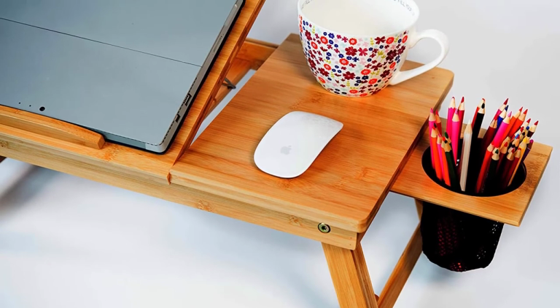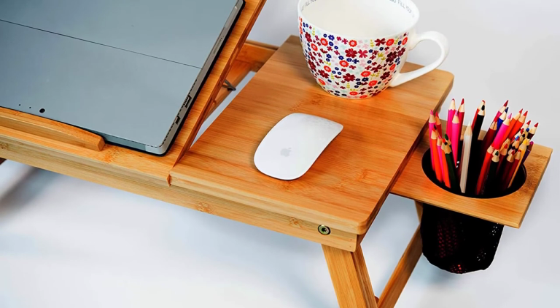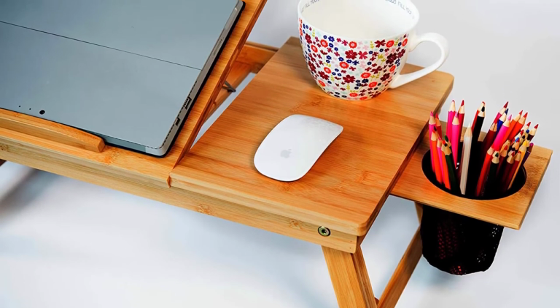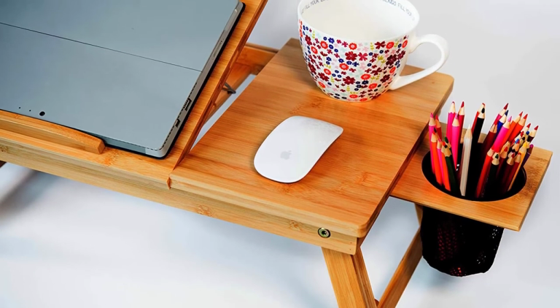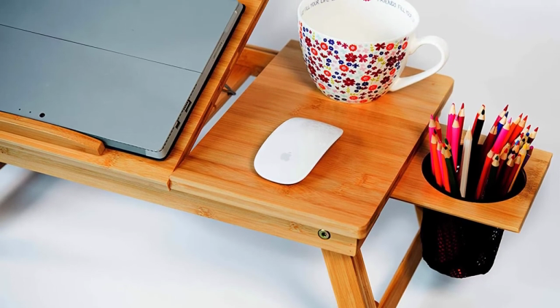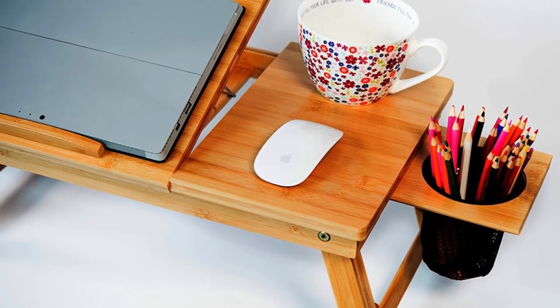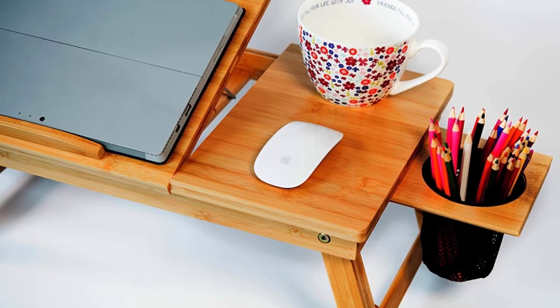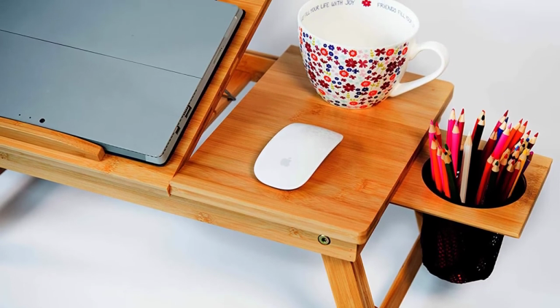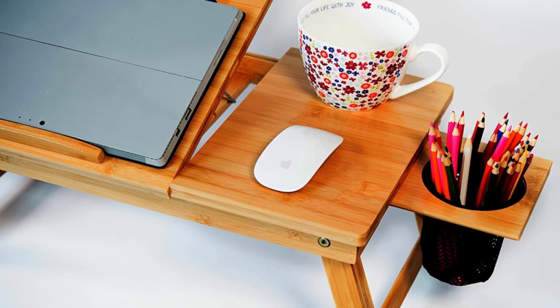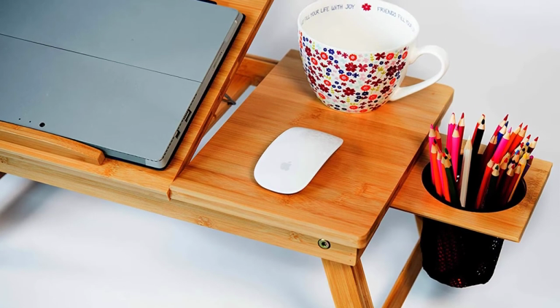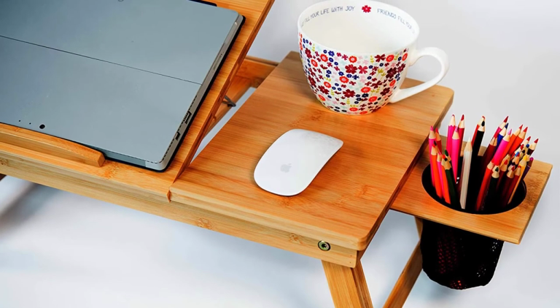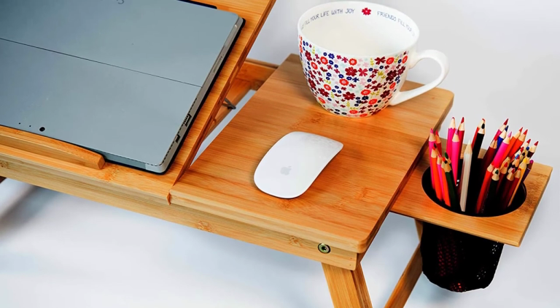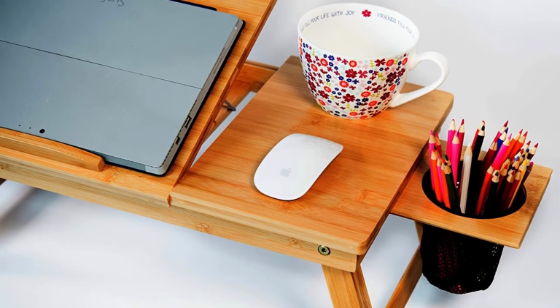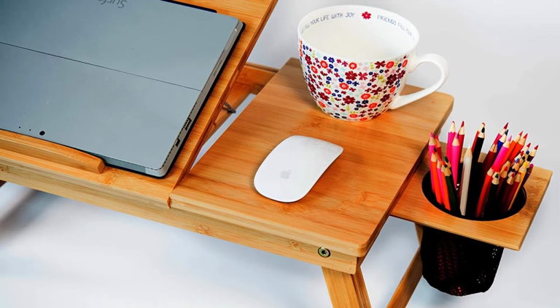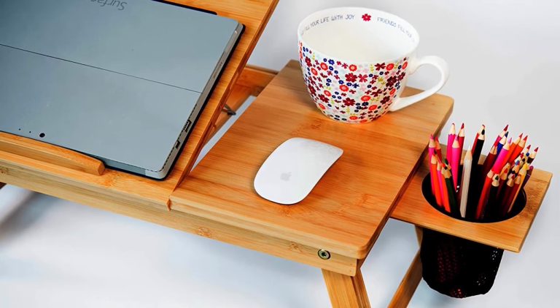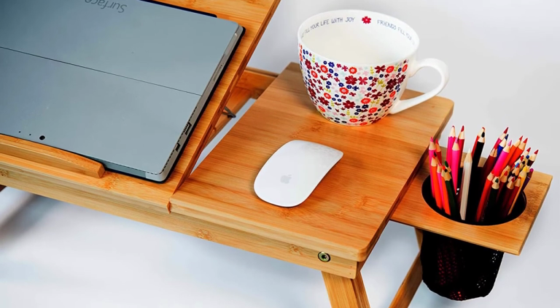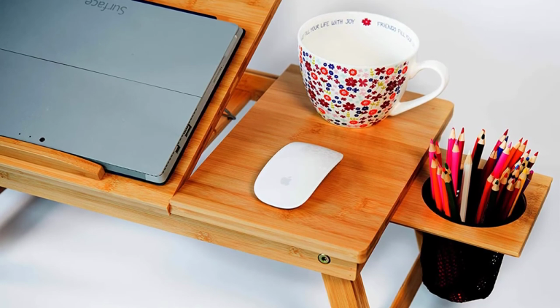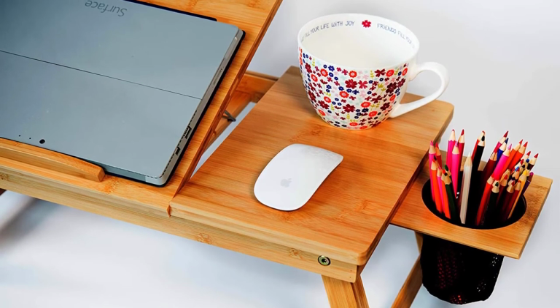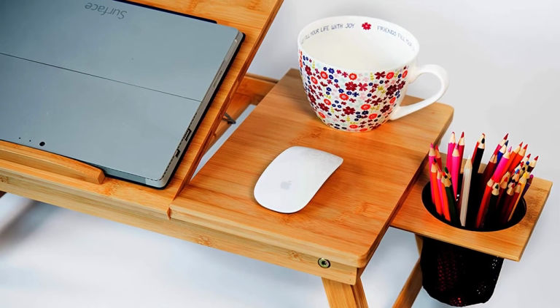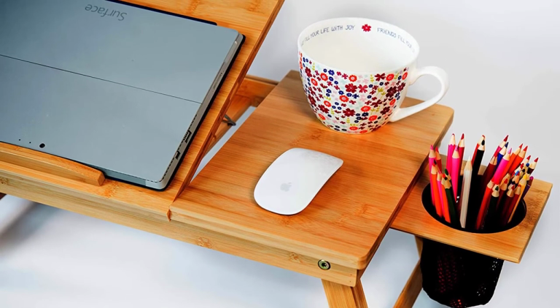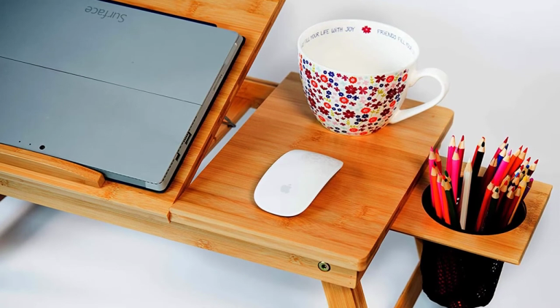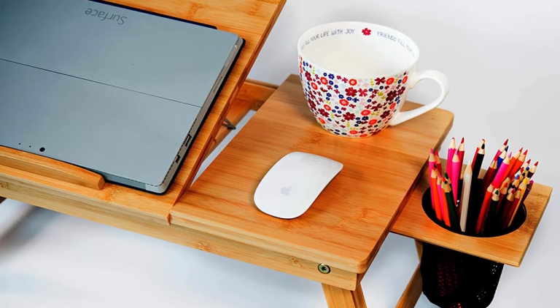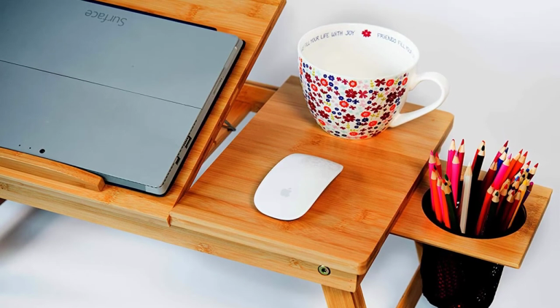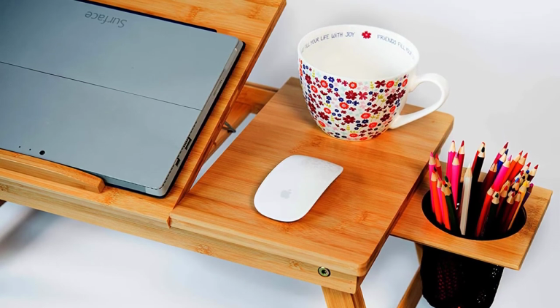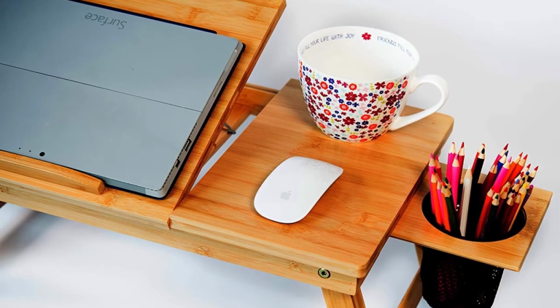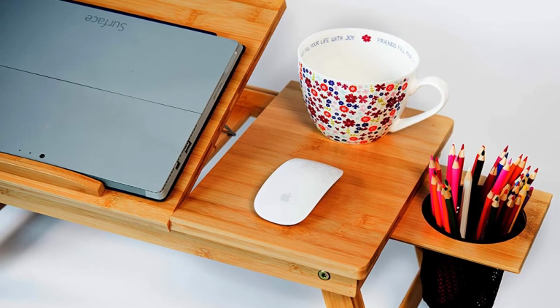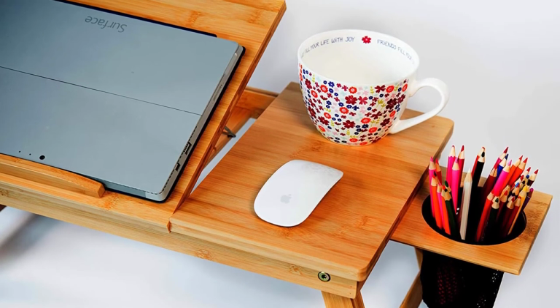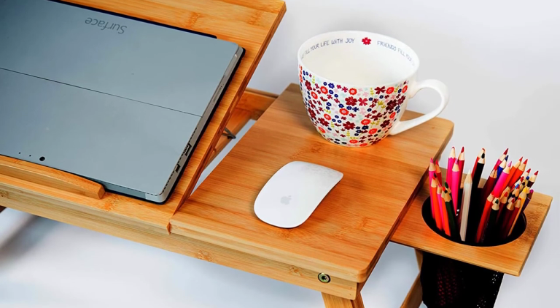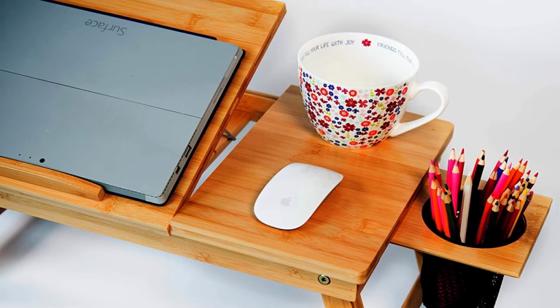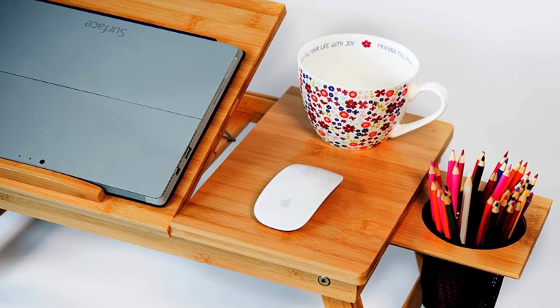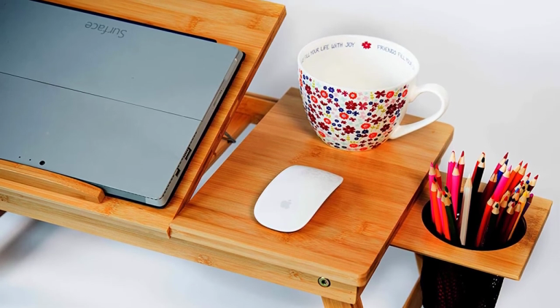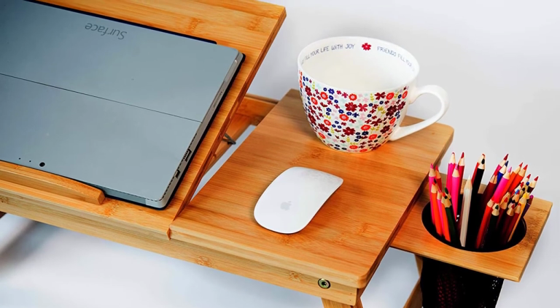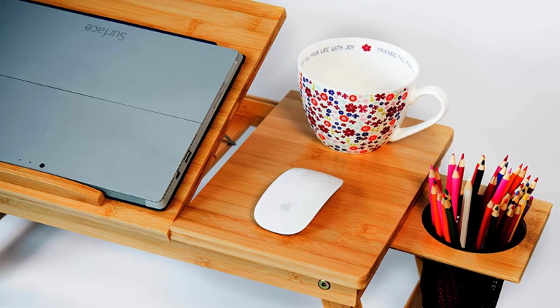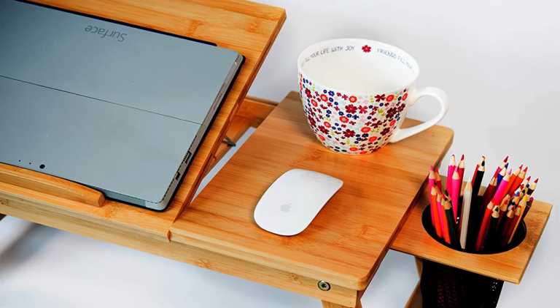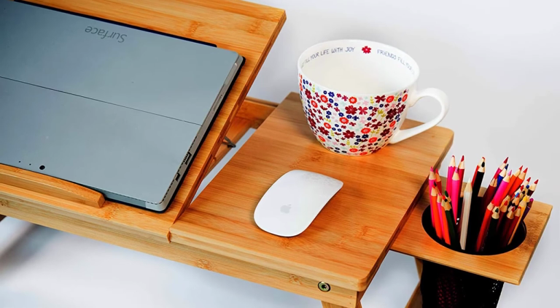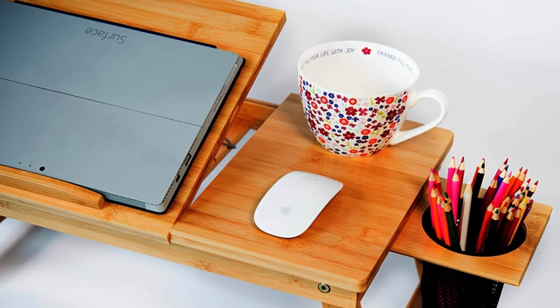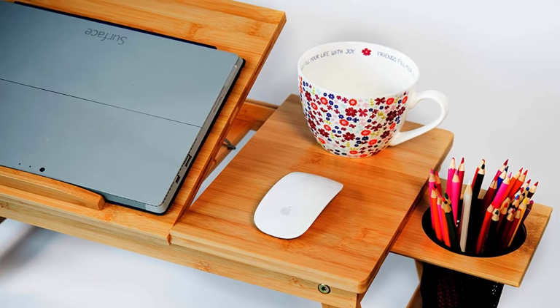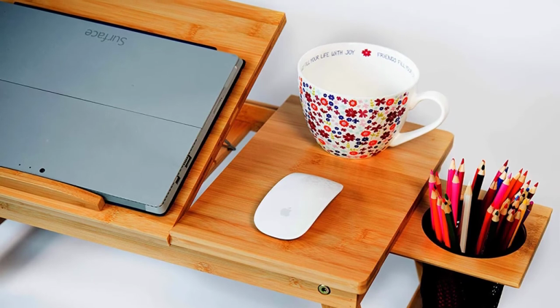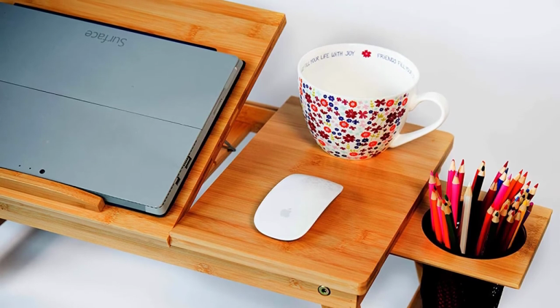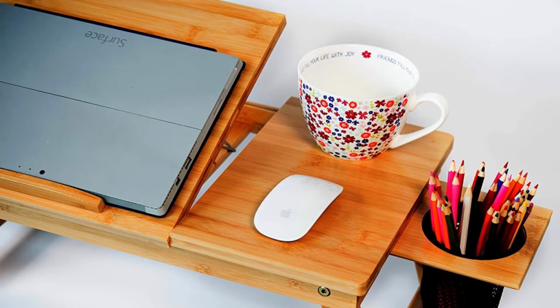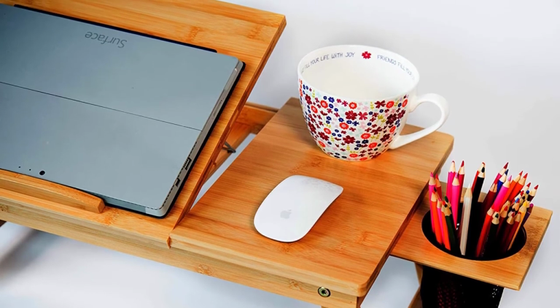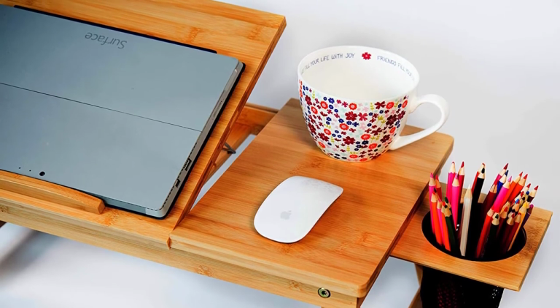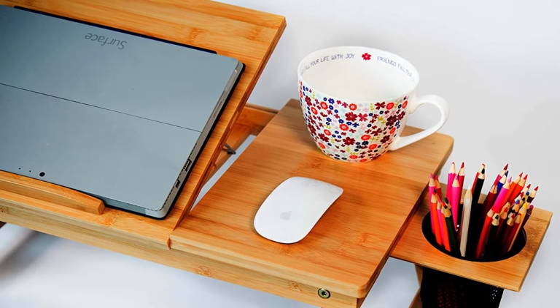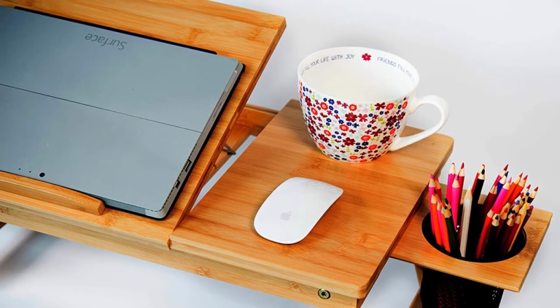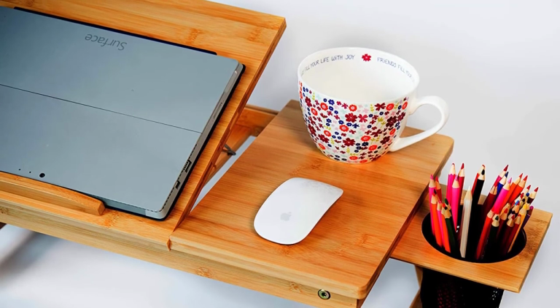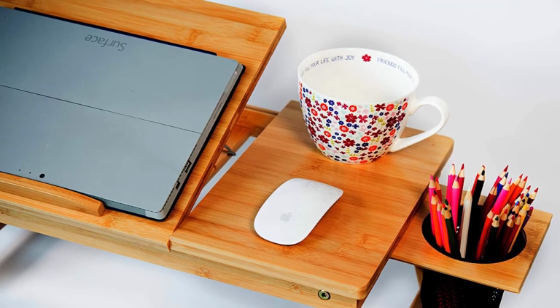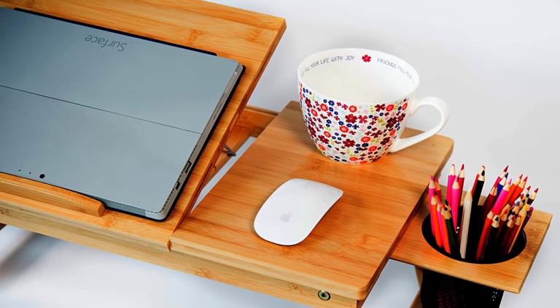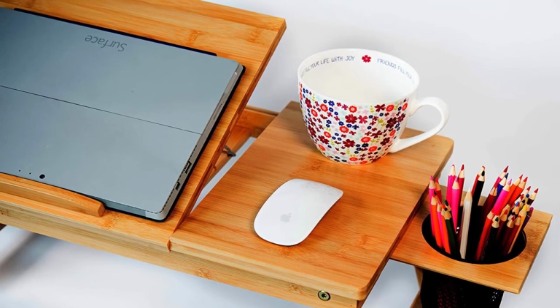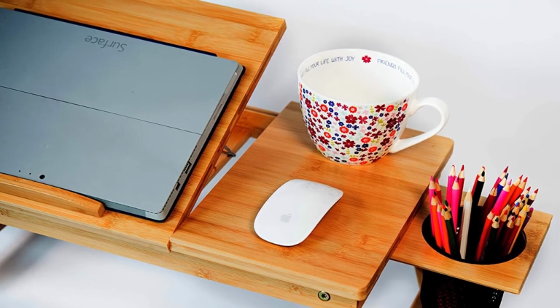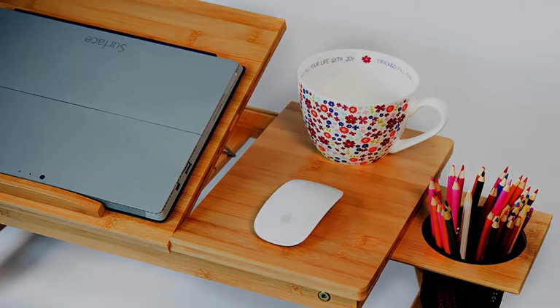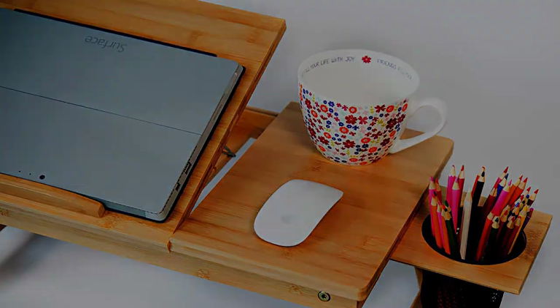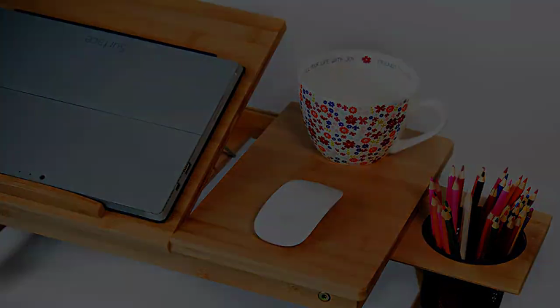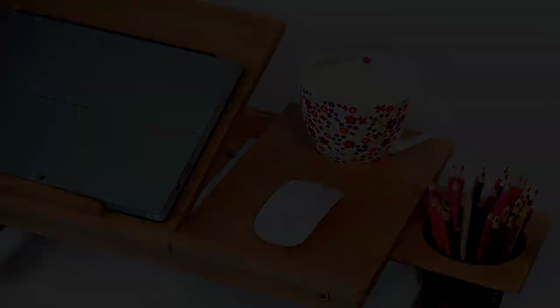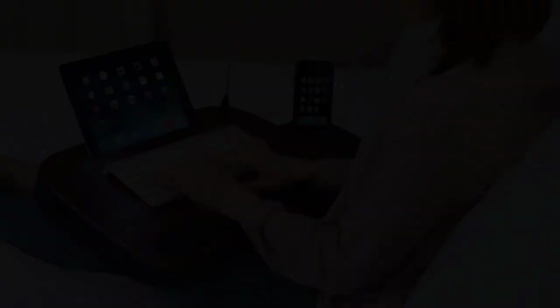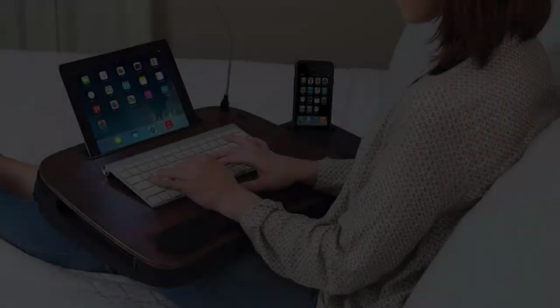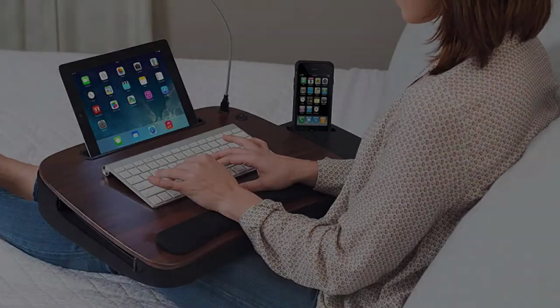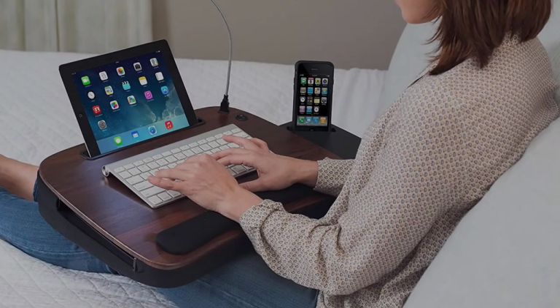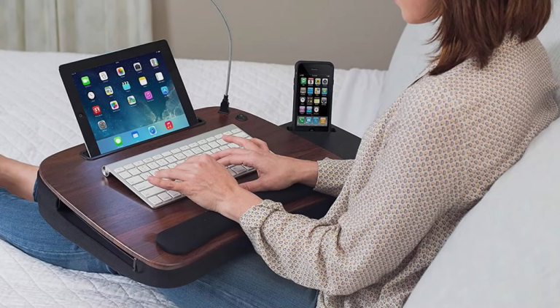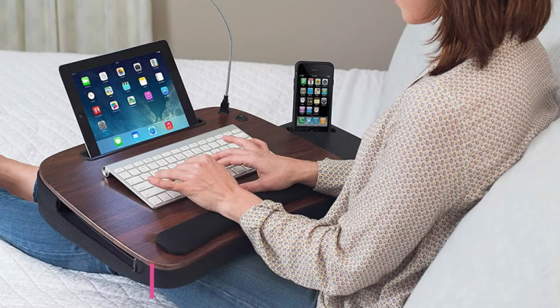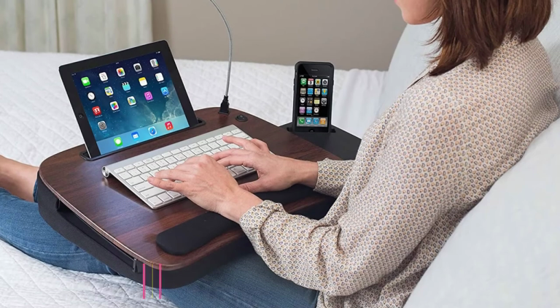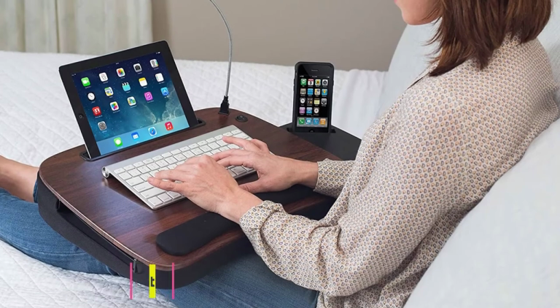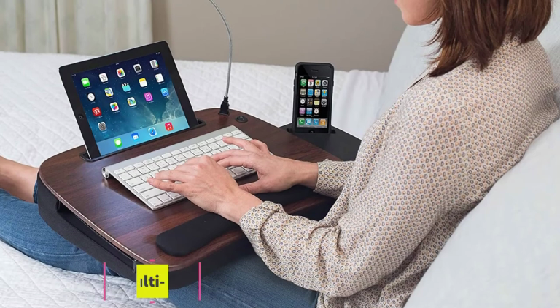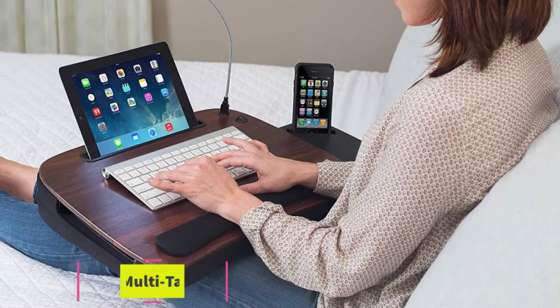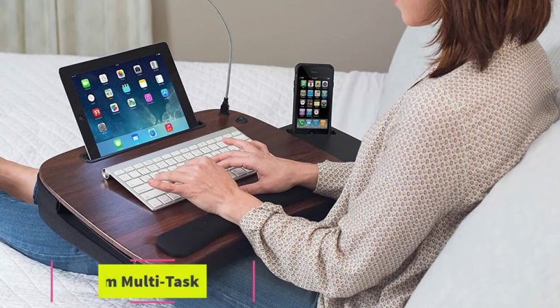The back of the desk has a notch to tether cables so you can keep your devices plugged in without wires getting in the way. There's also a built-in cup holder that supports up to a 30-ounce beverage.